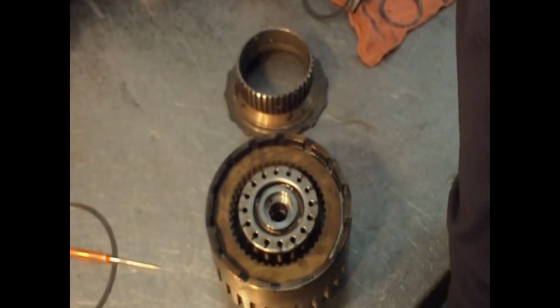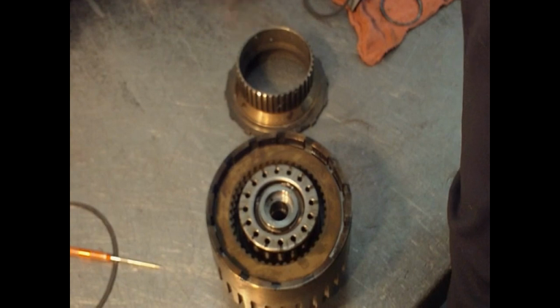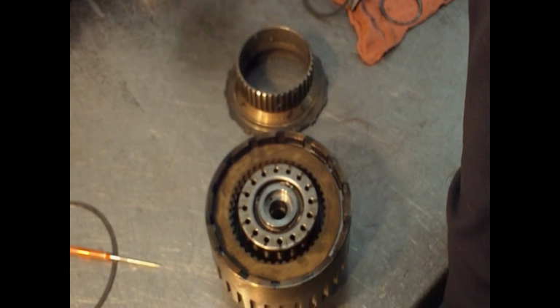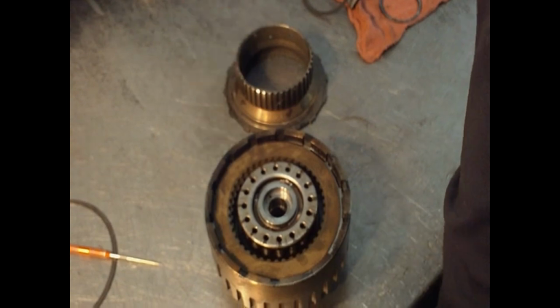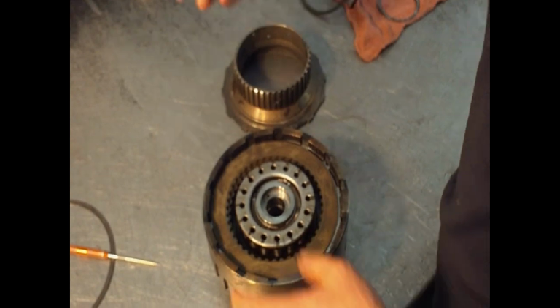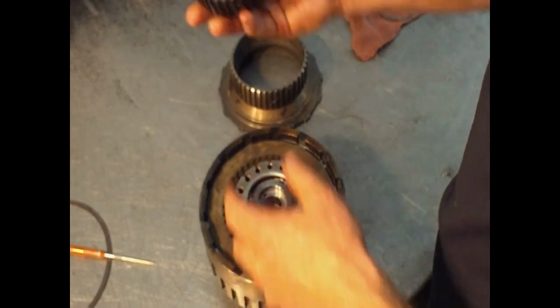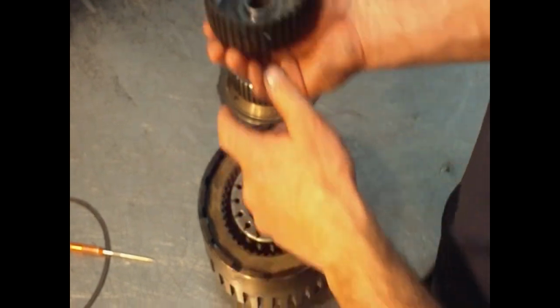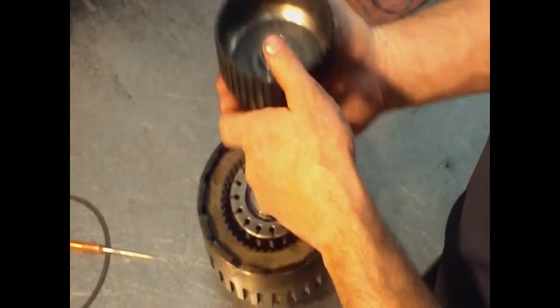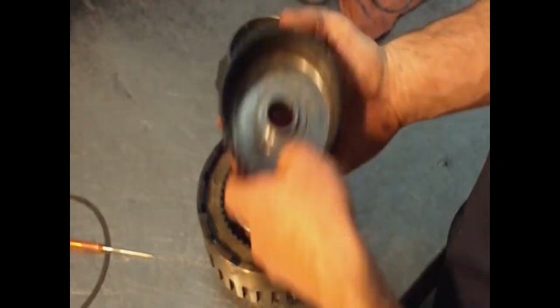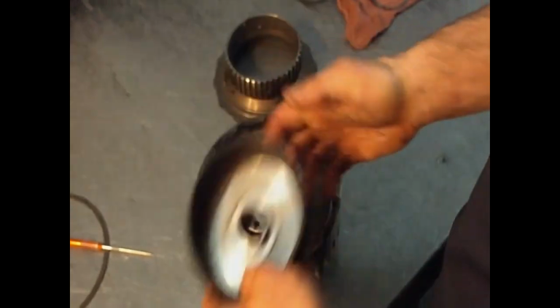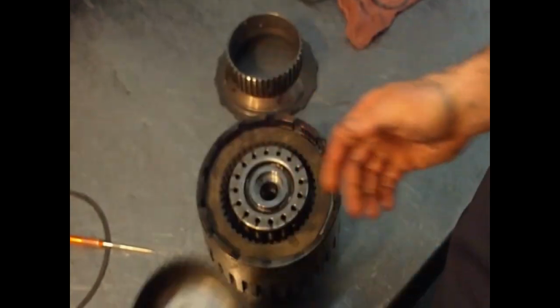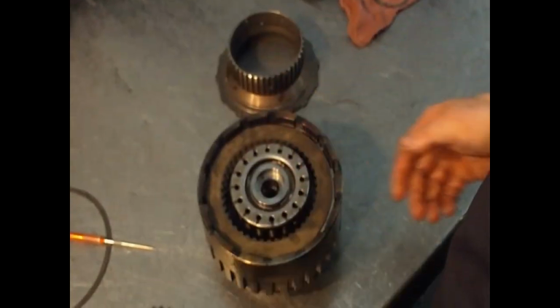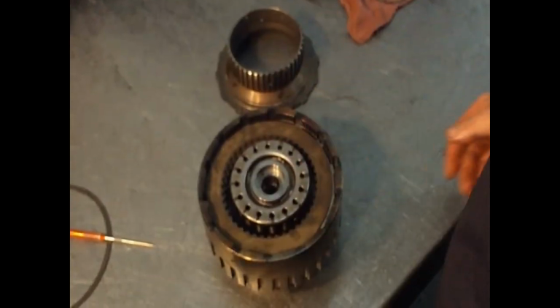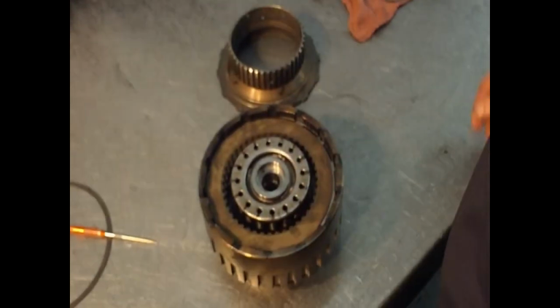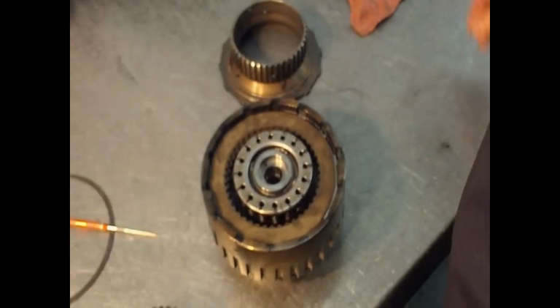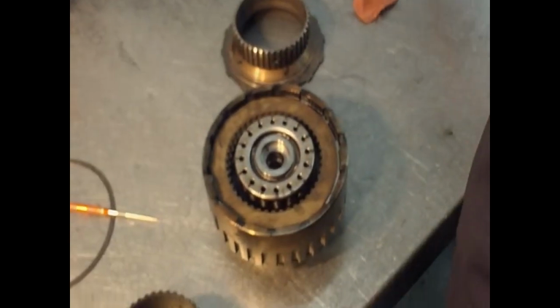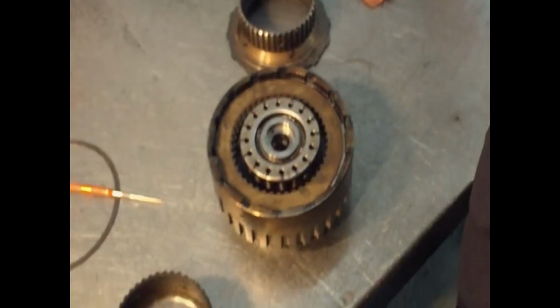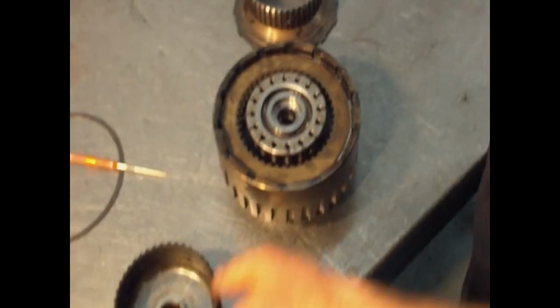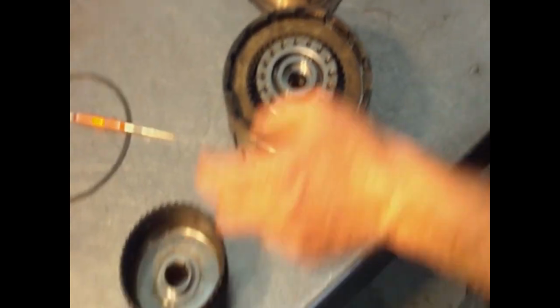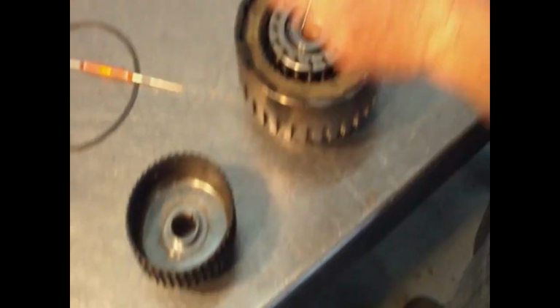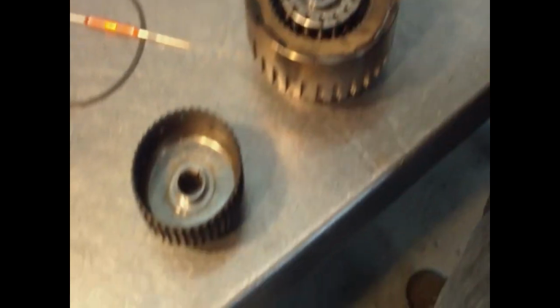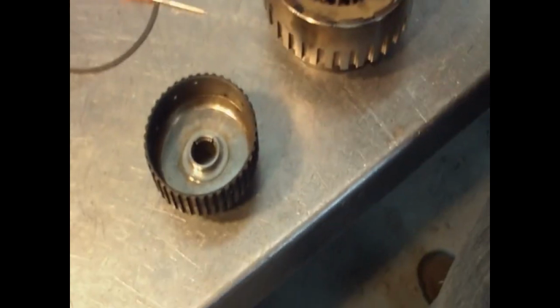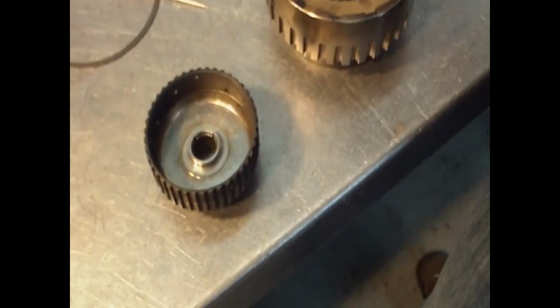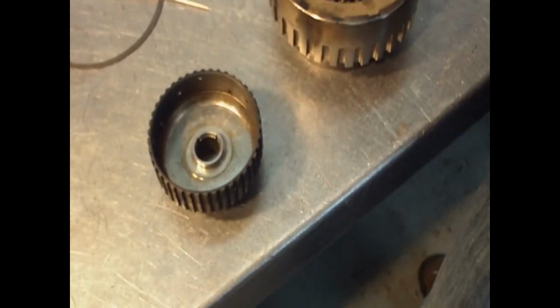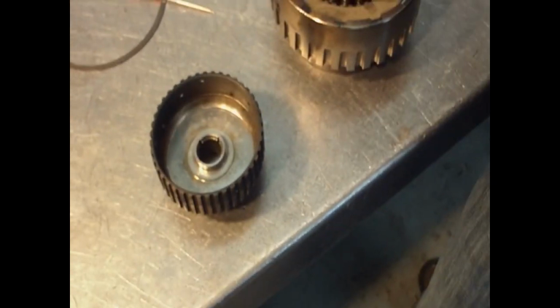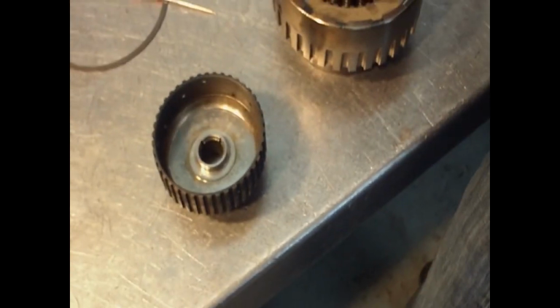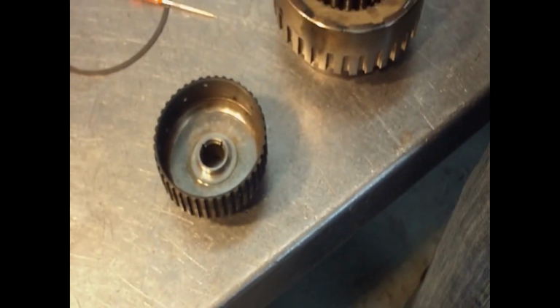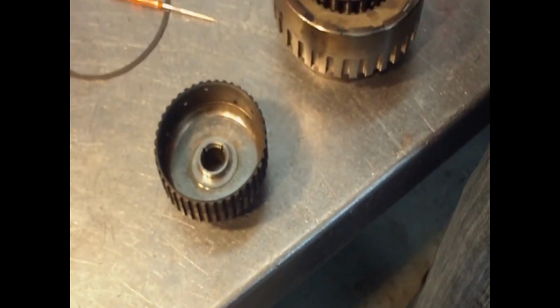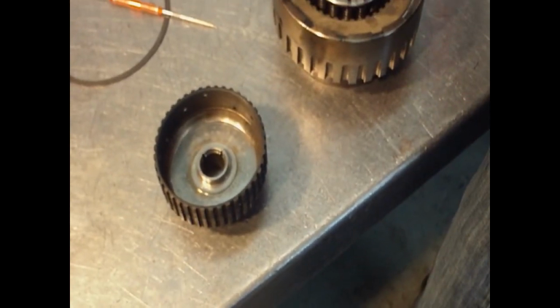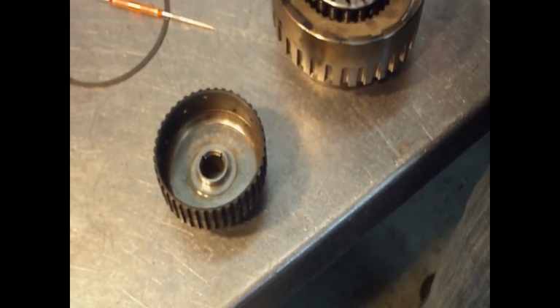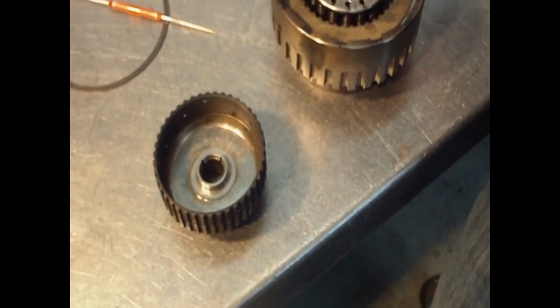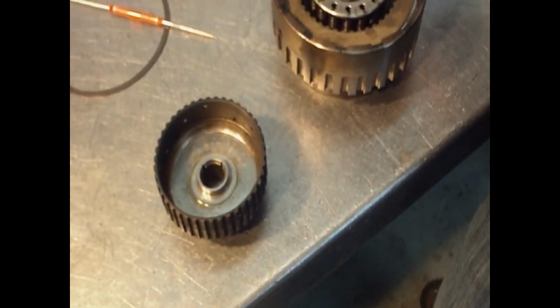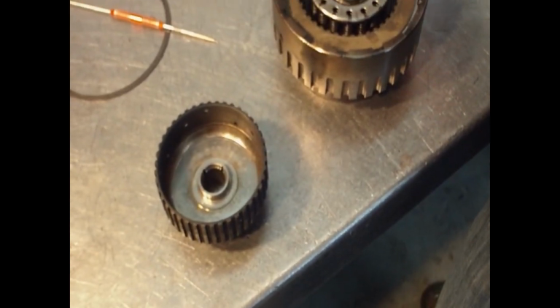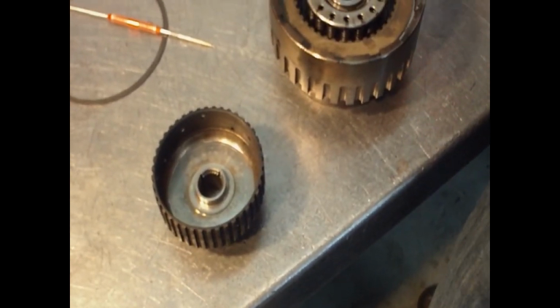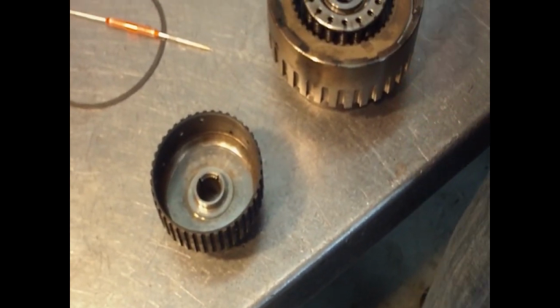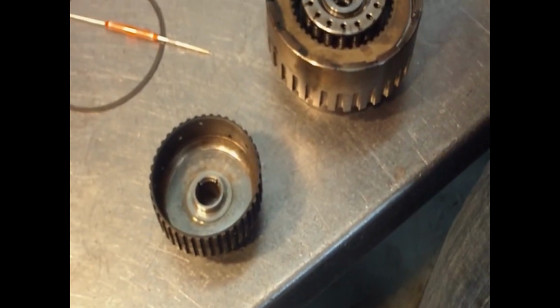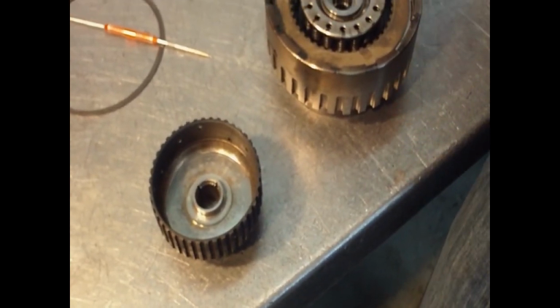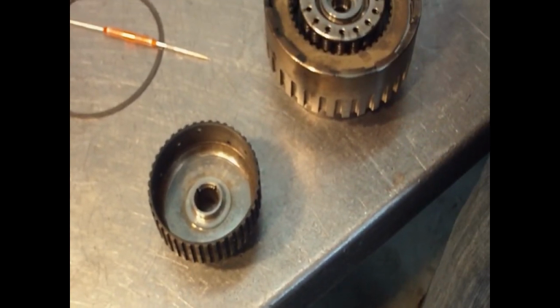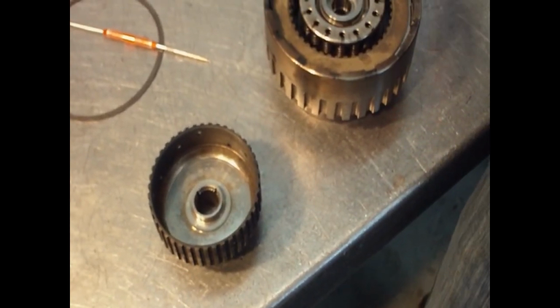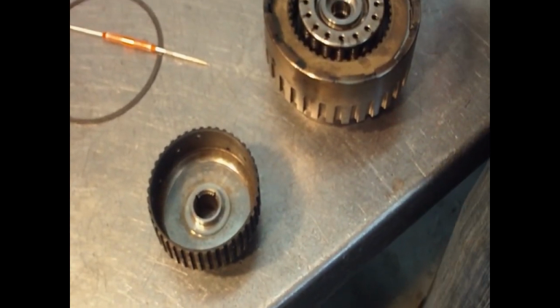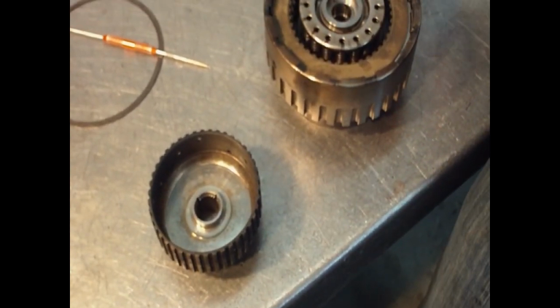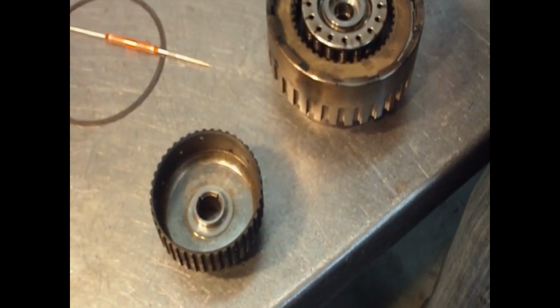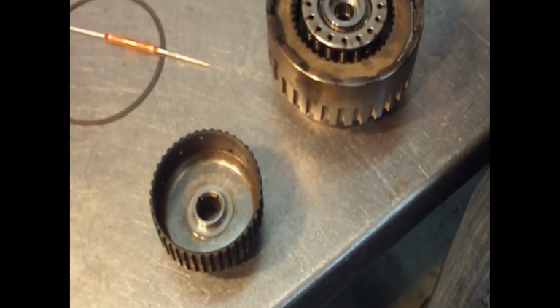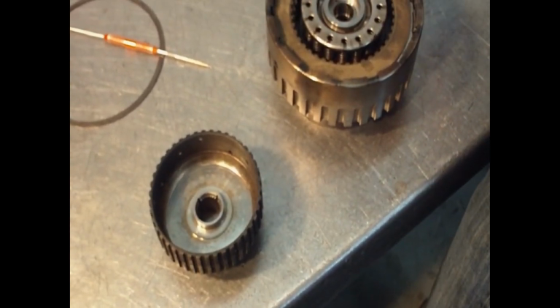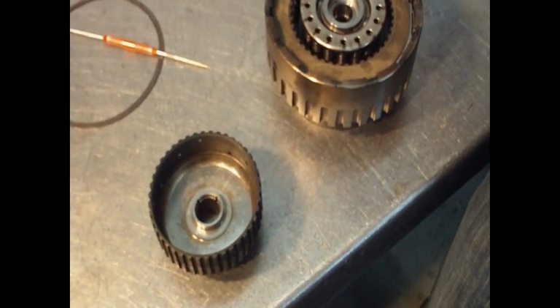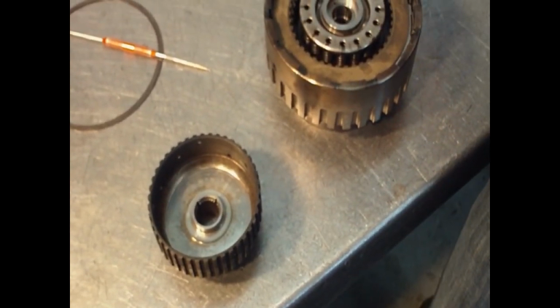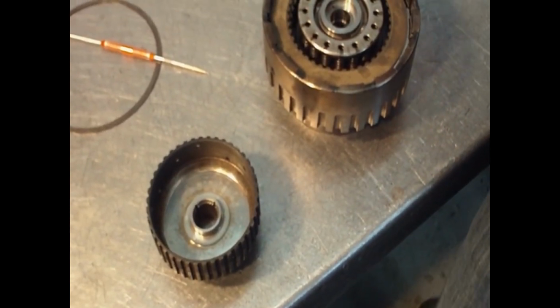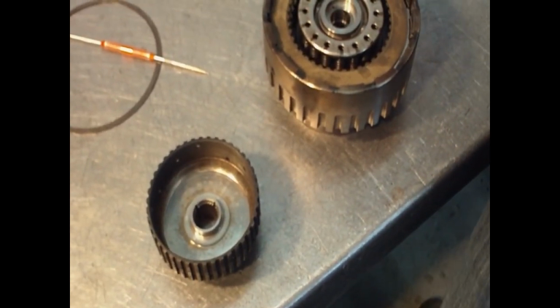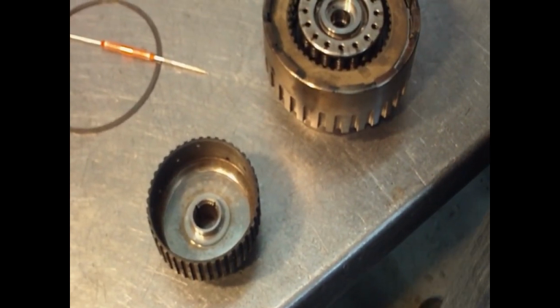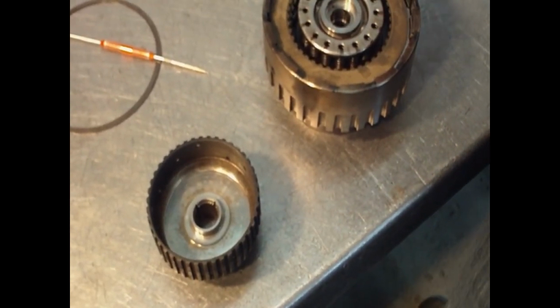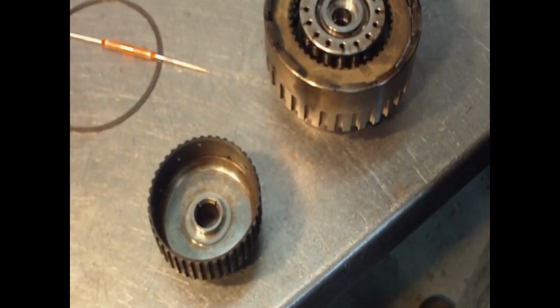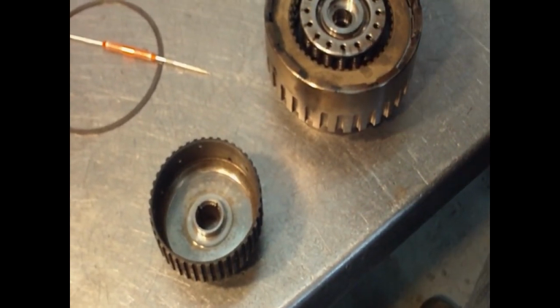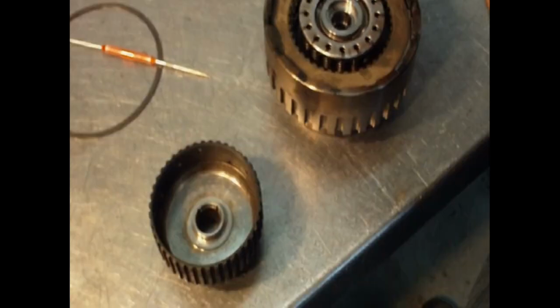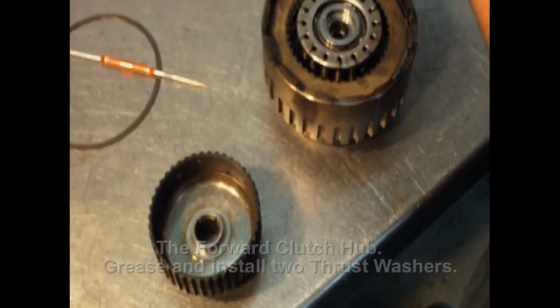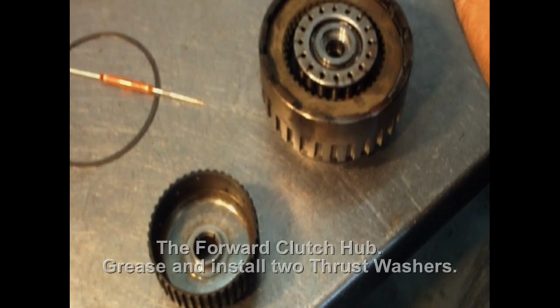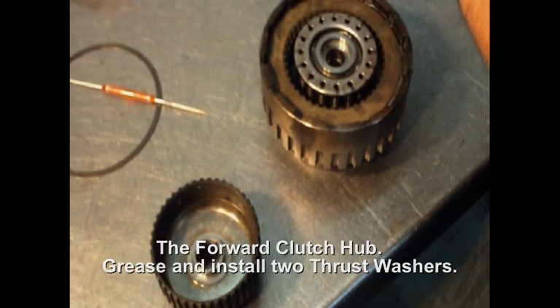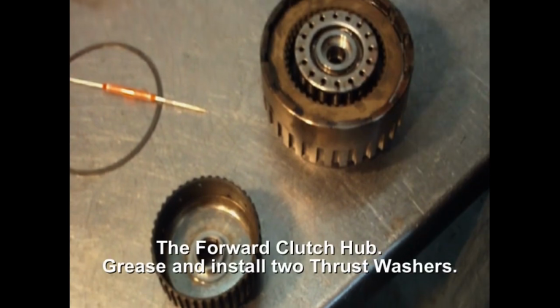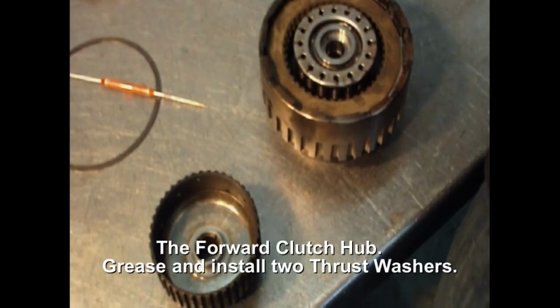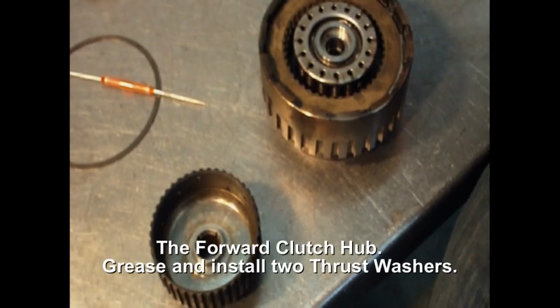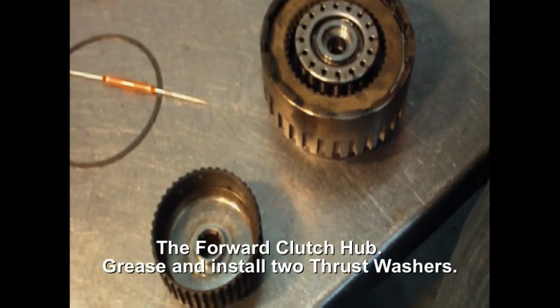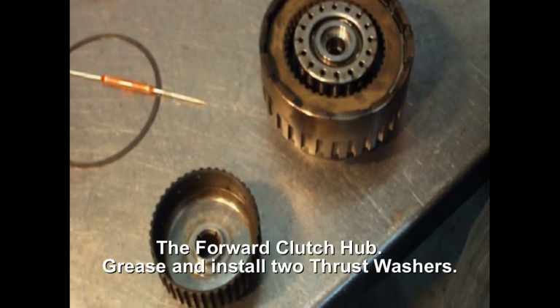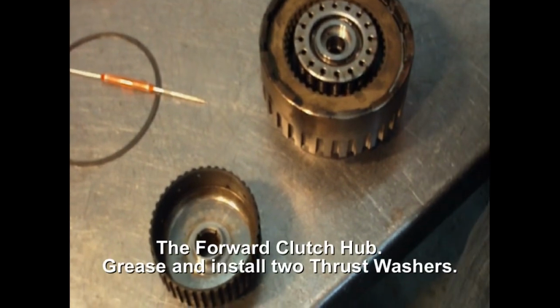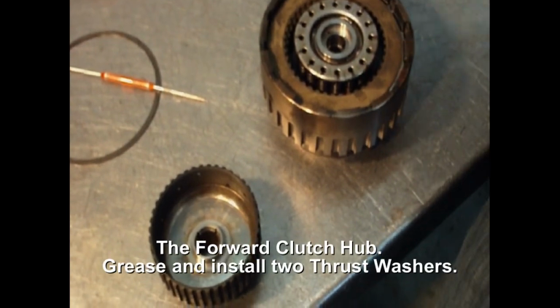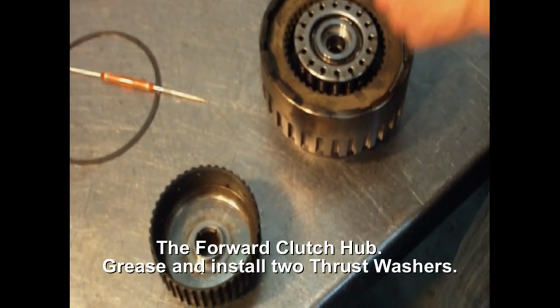For the clutch hub, there's two press plates — again, put the grease on them so they stay in place.